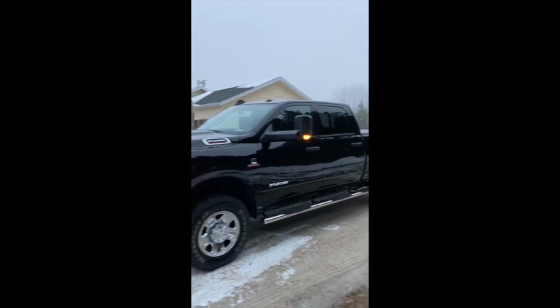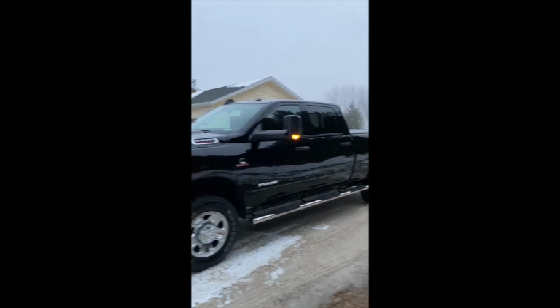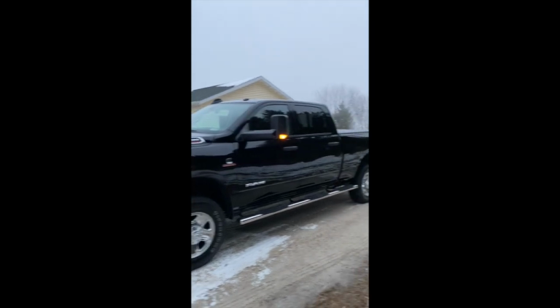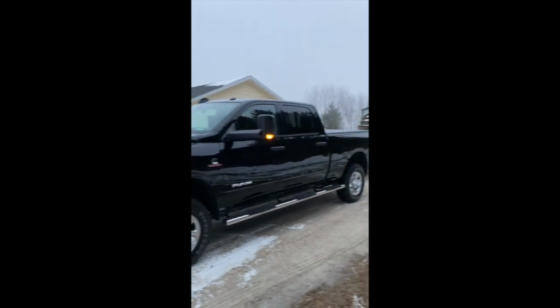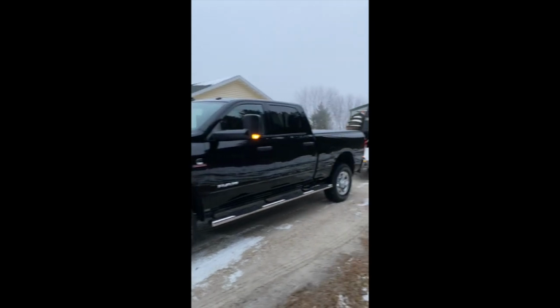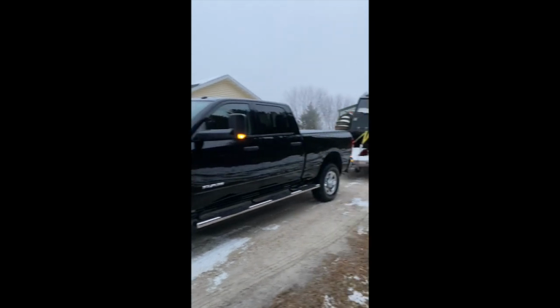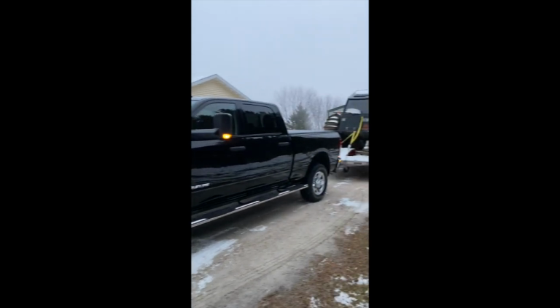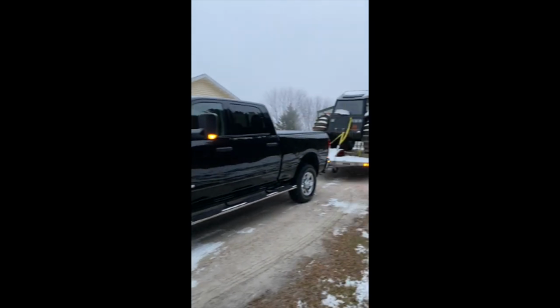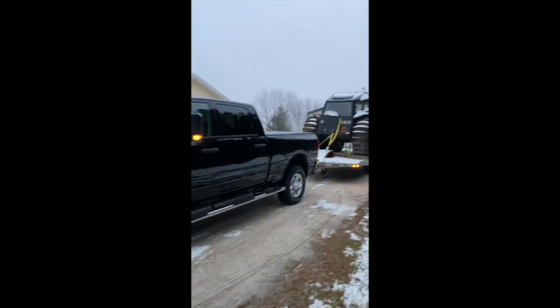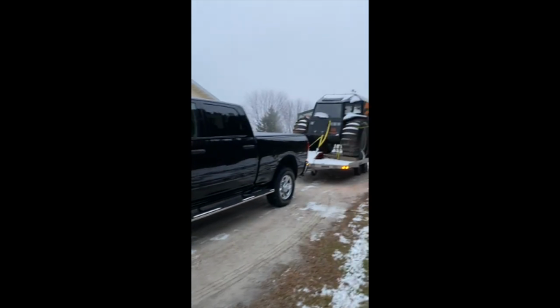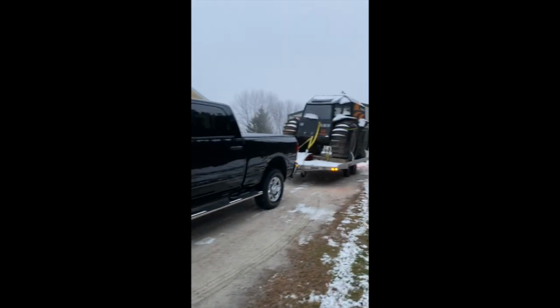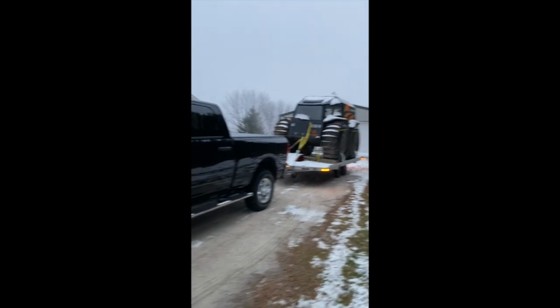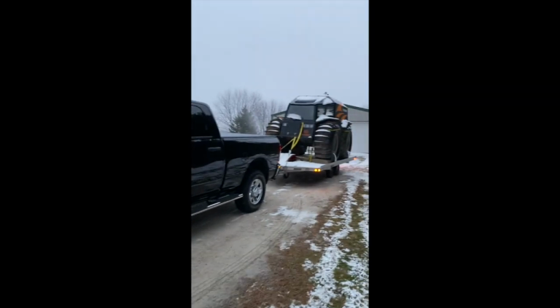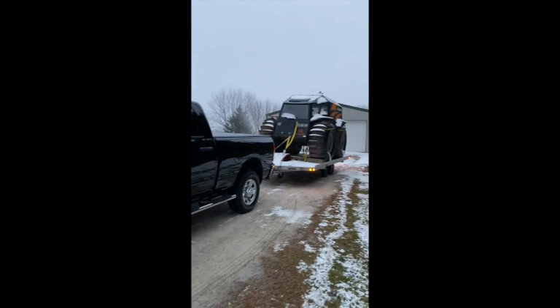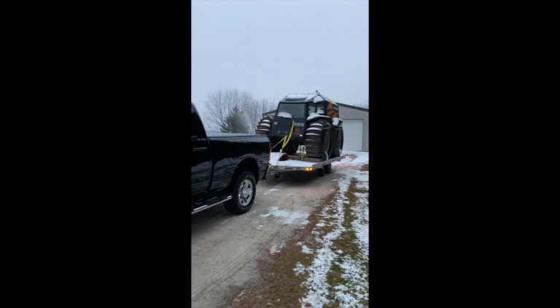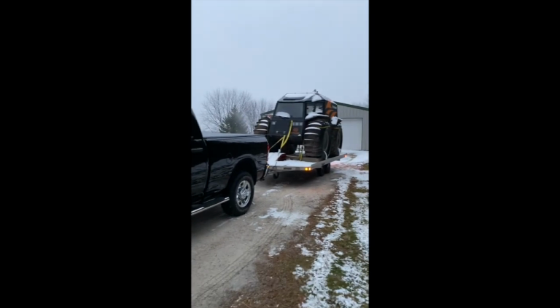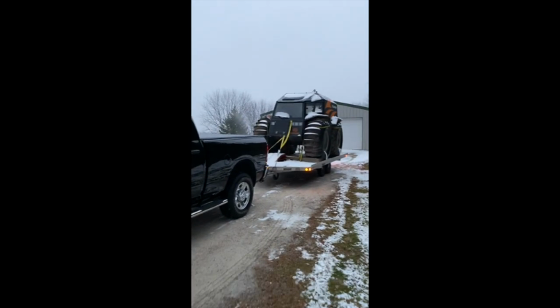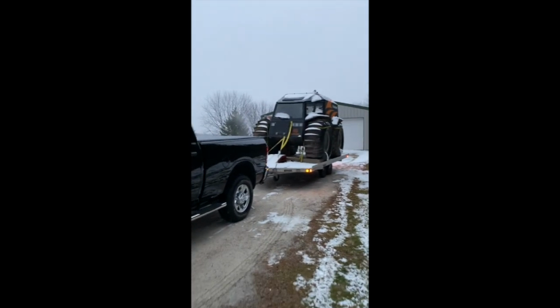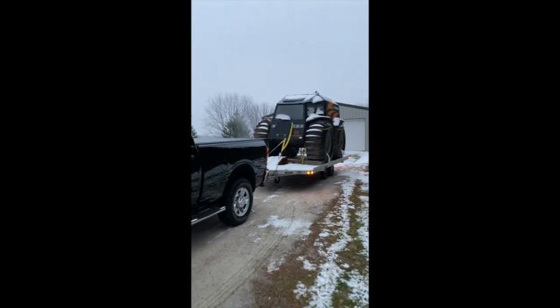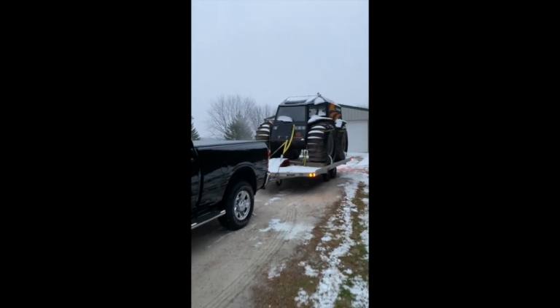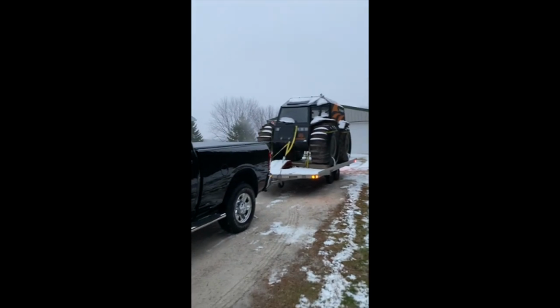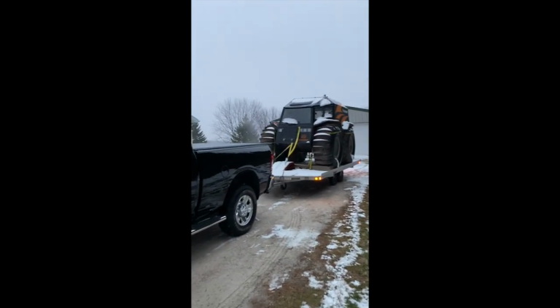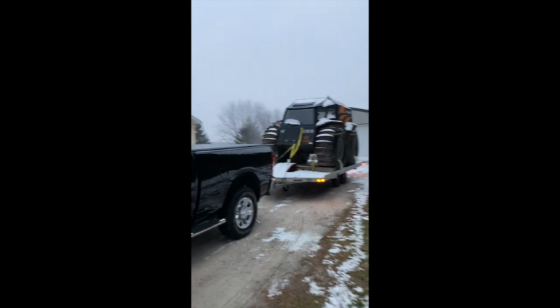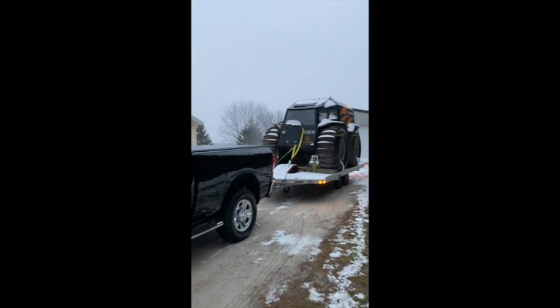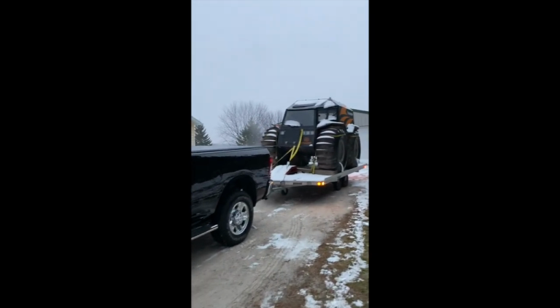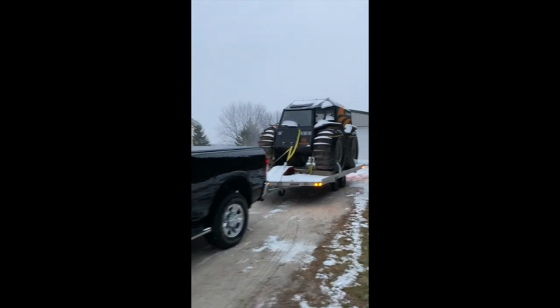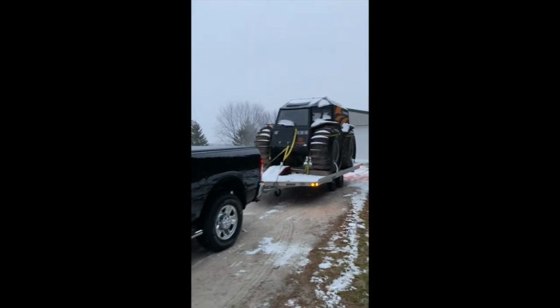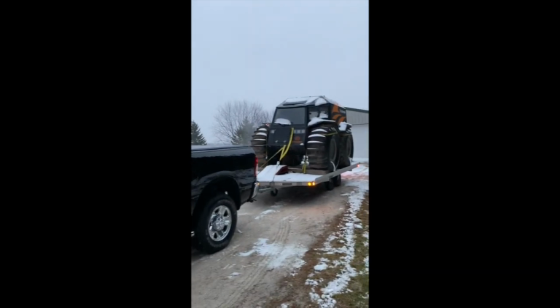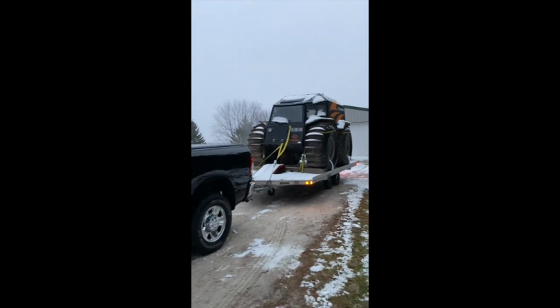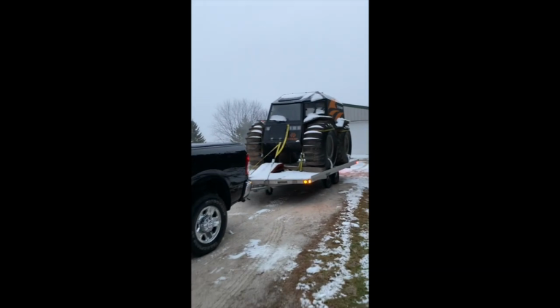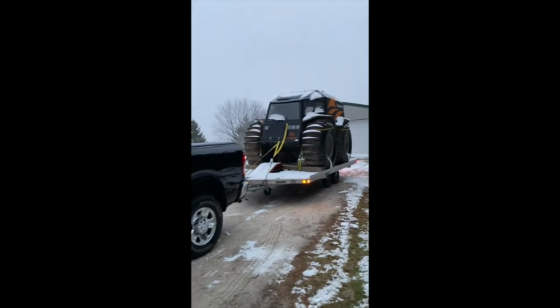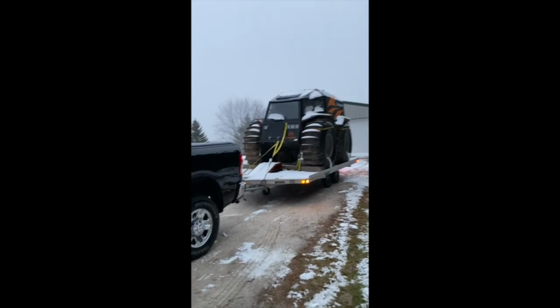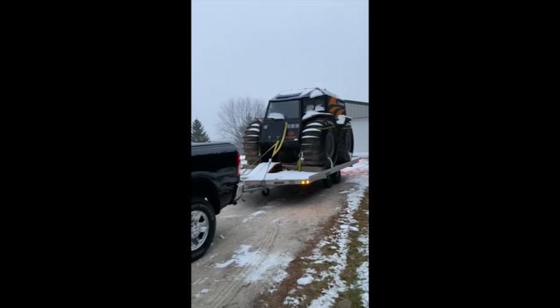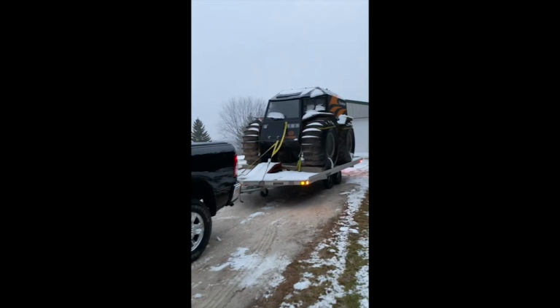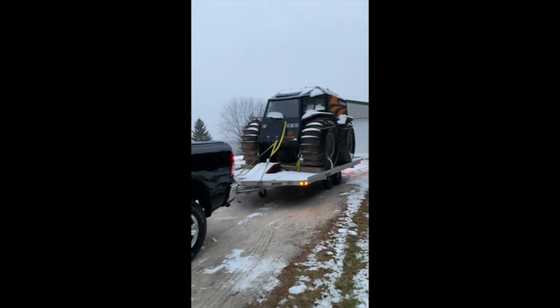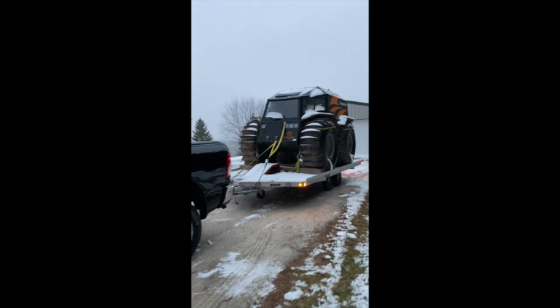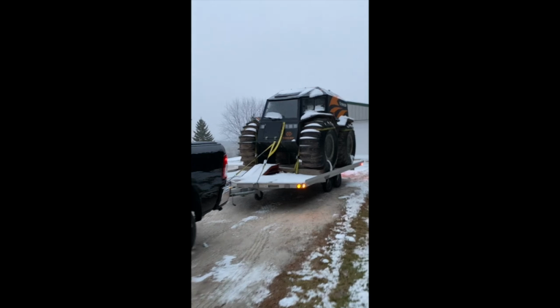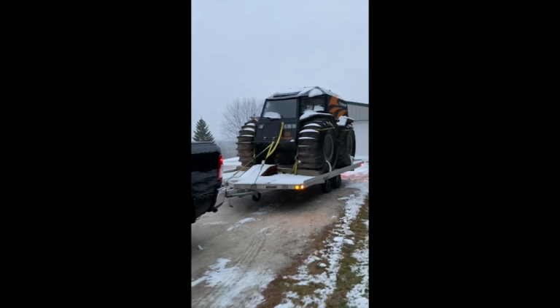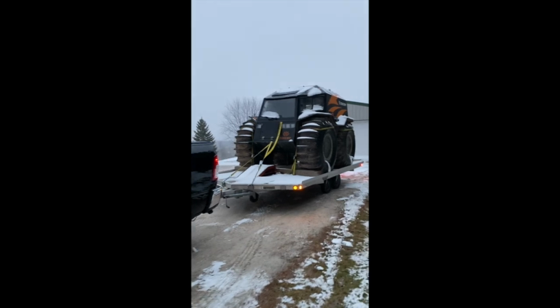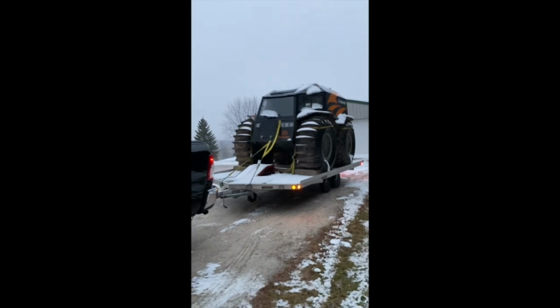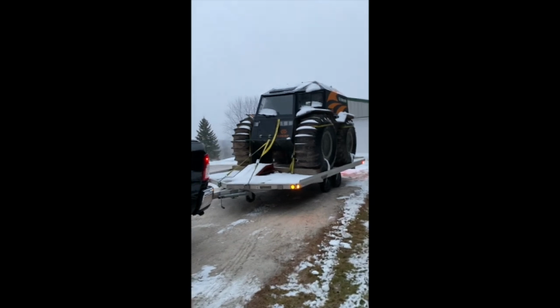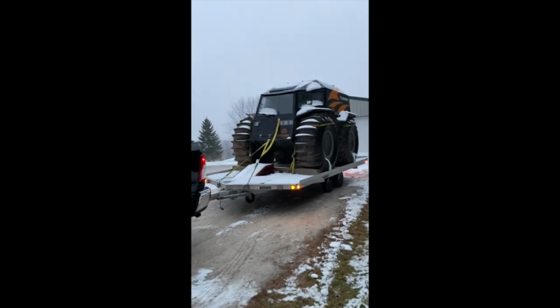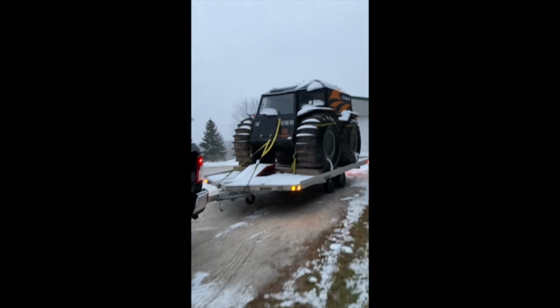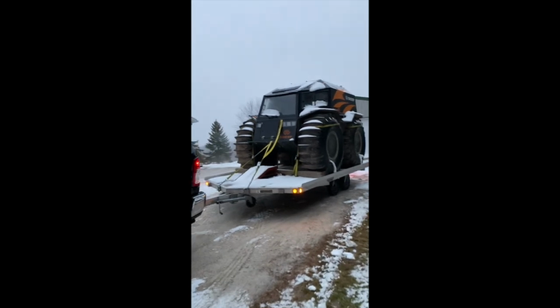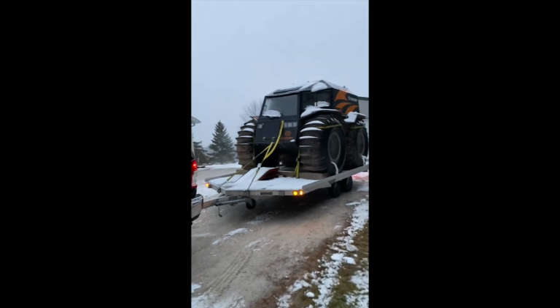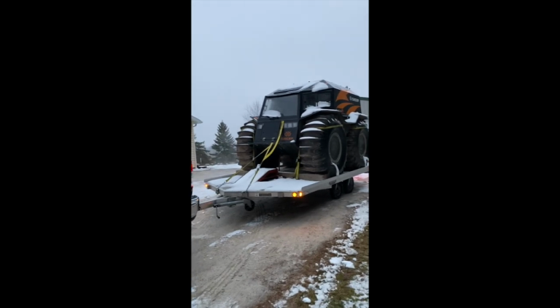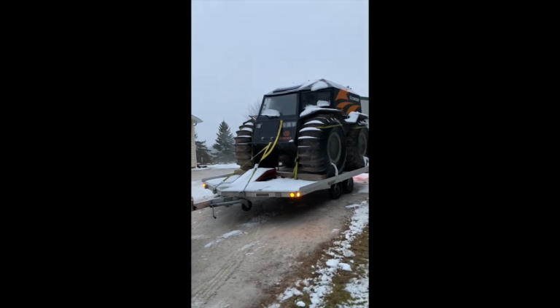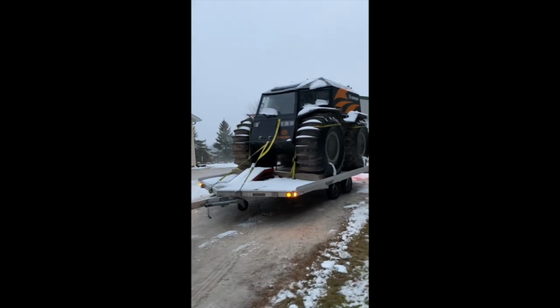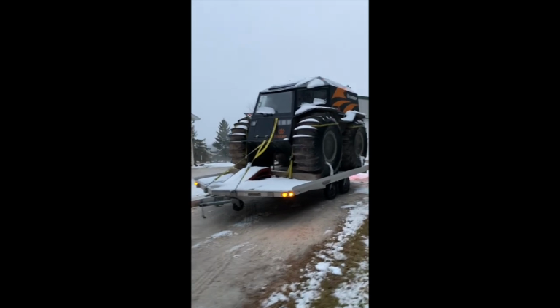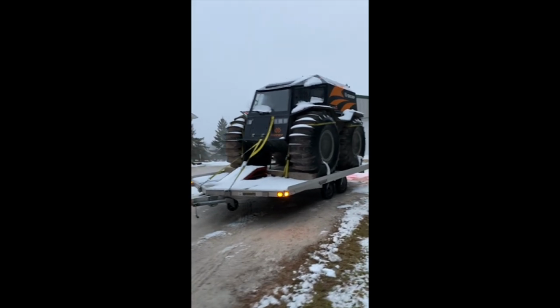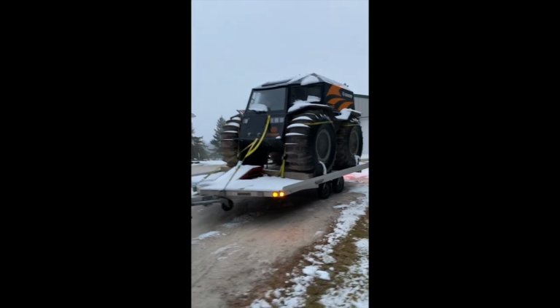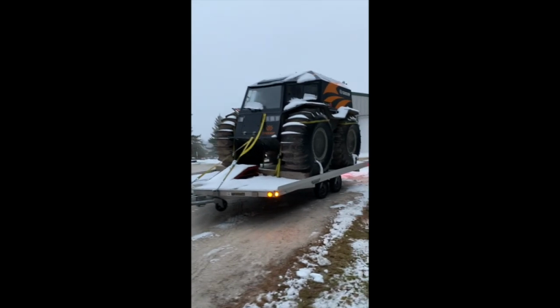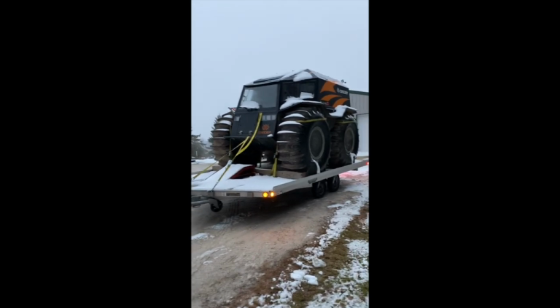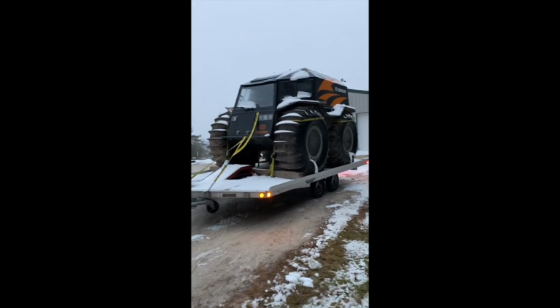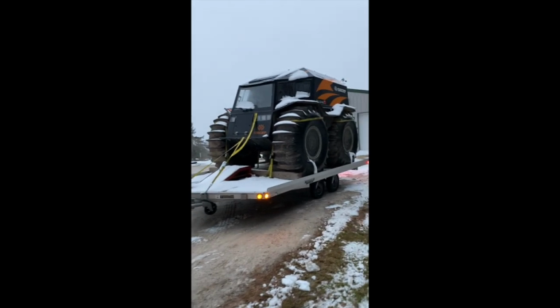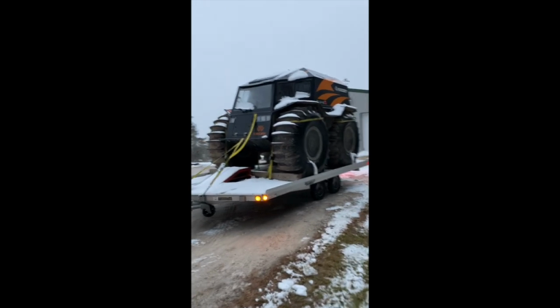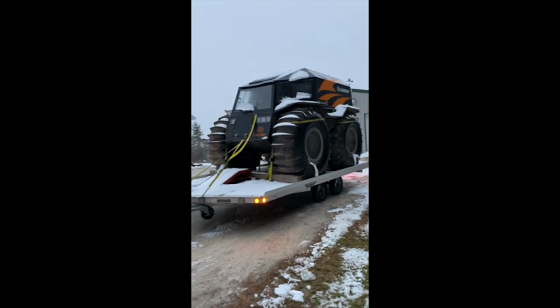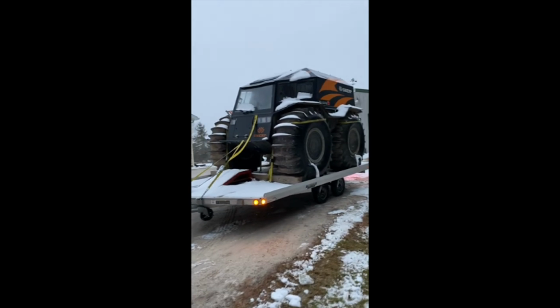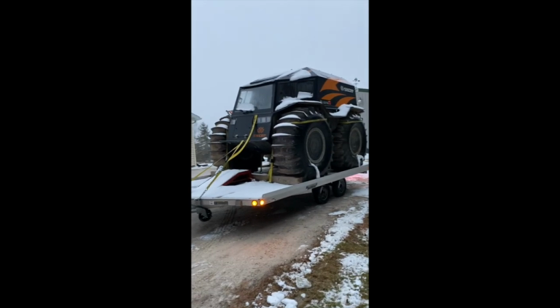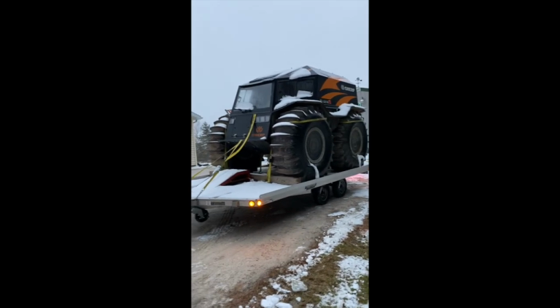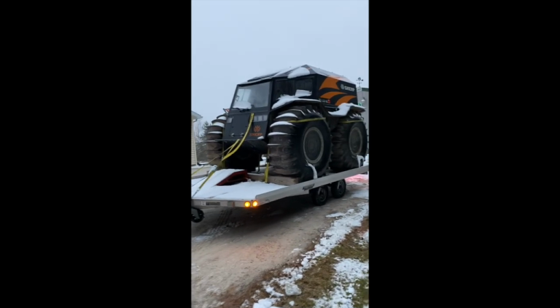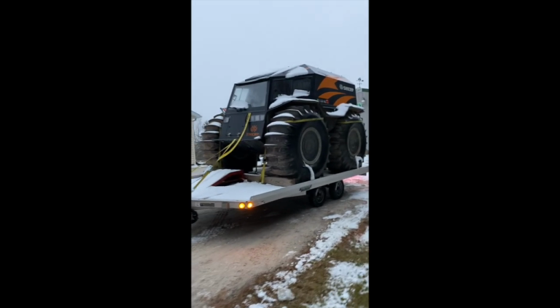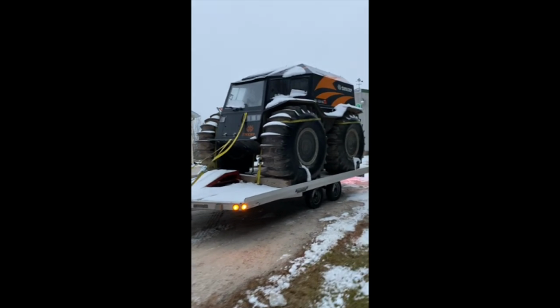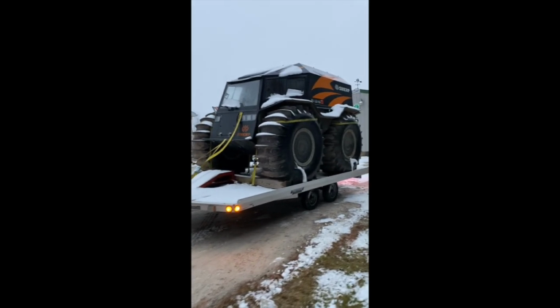I am off to the farm, ready for a little bit of fun.